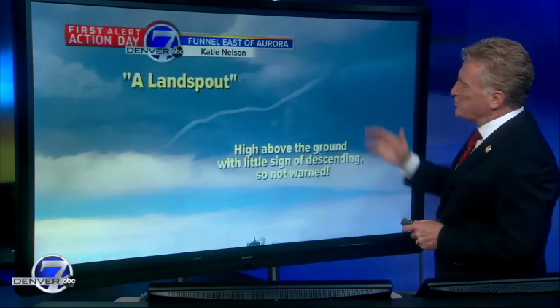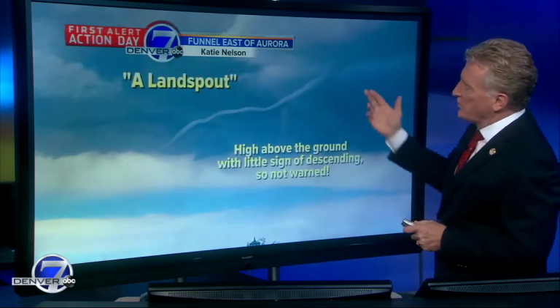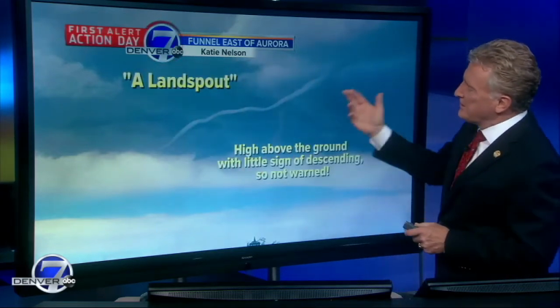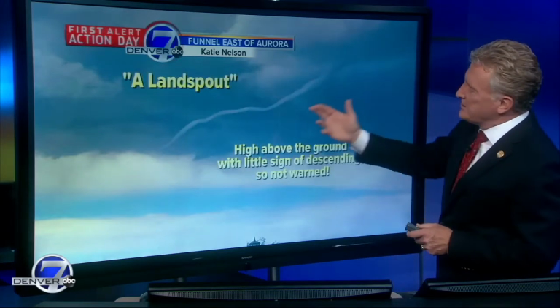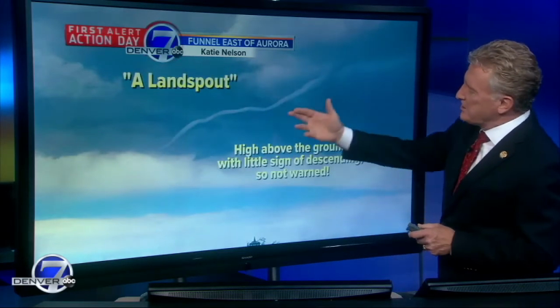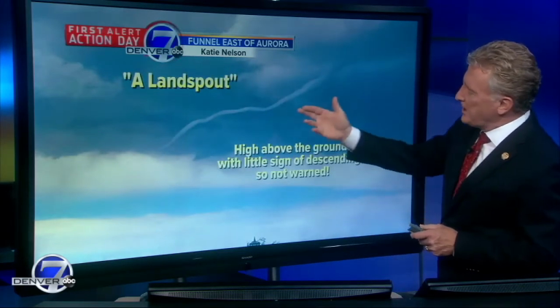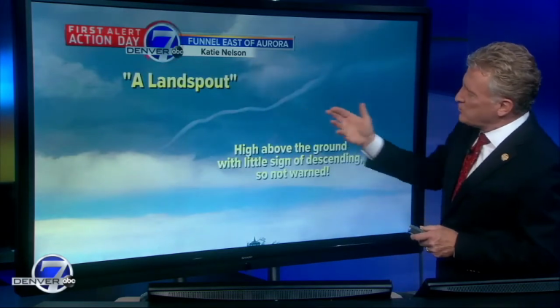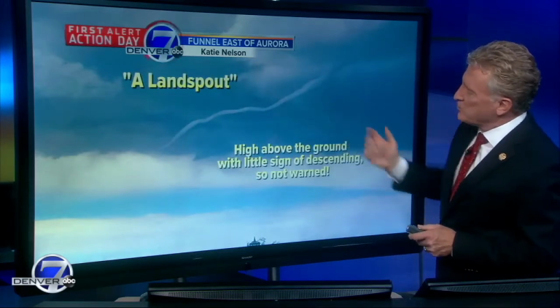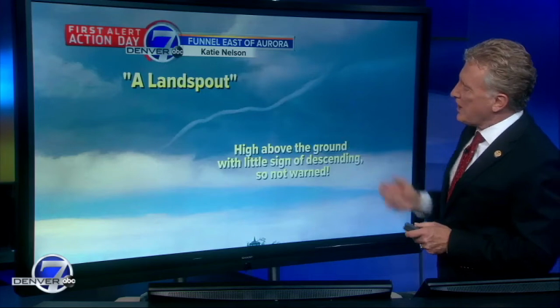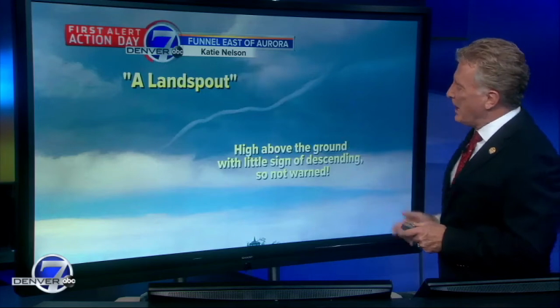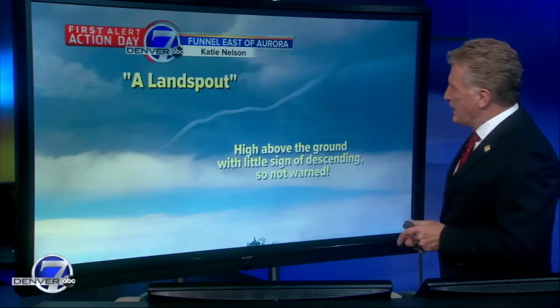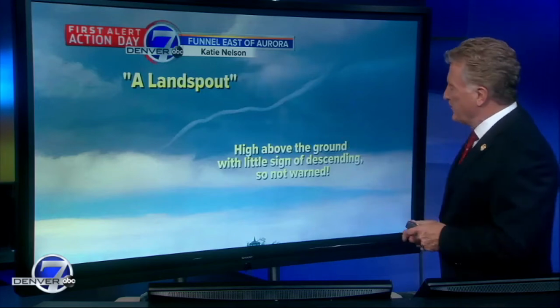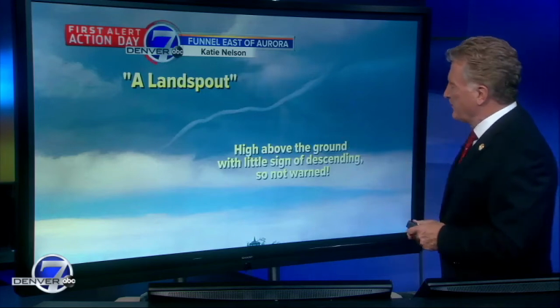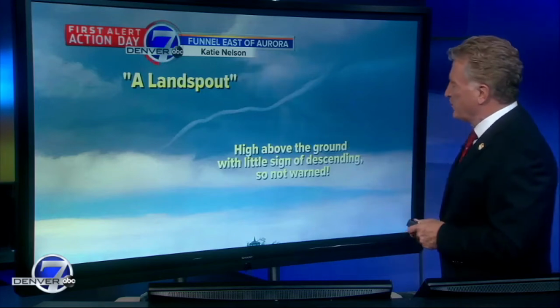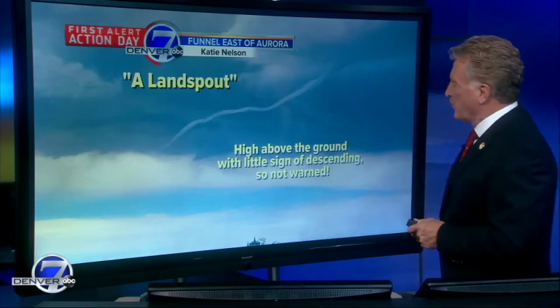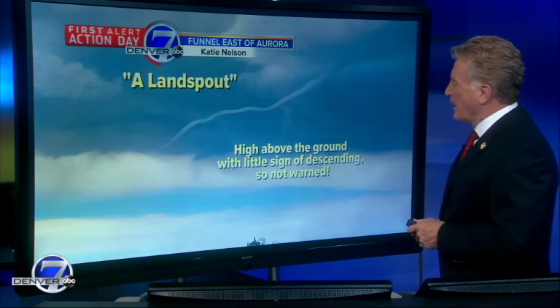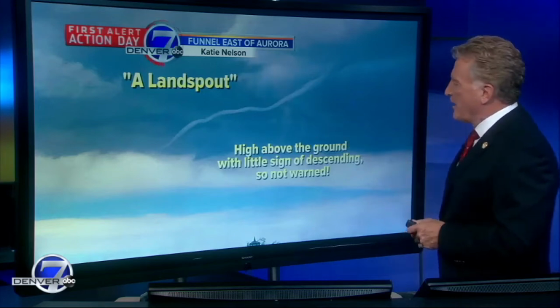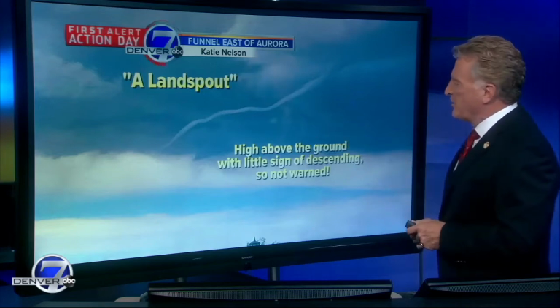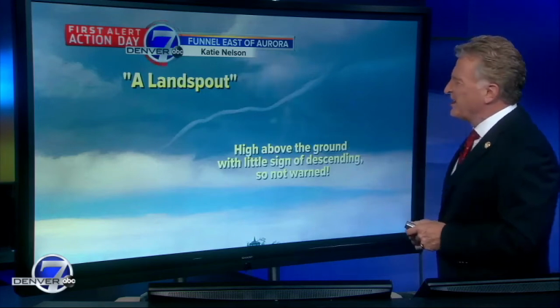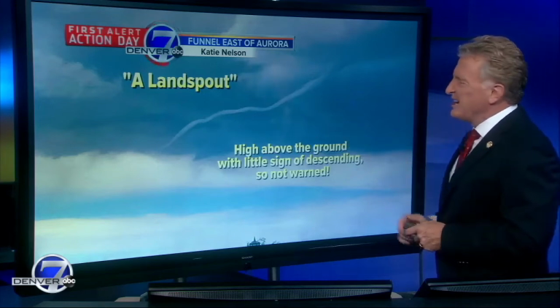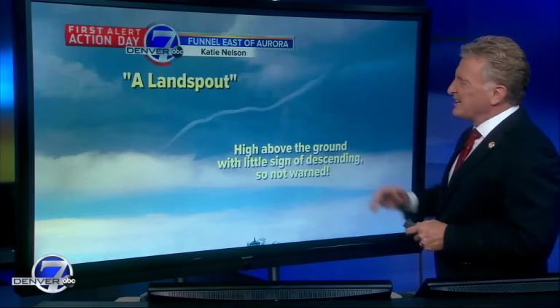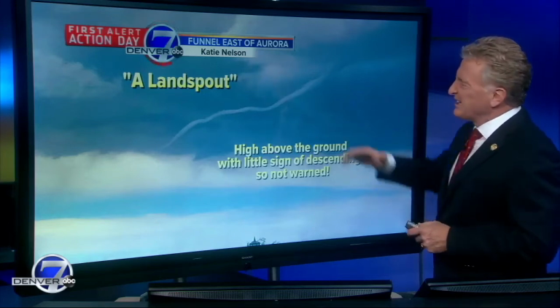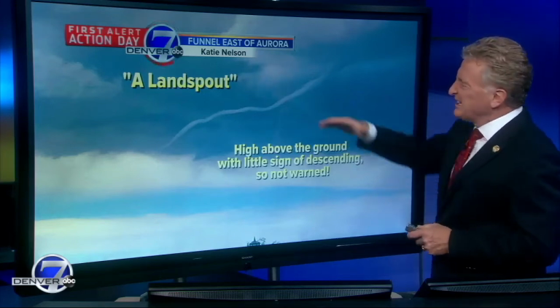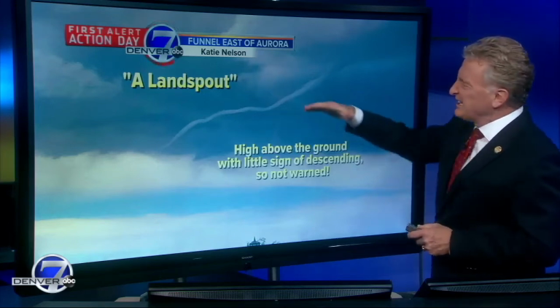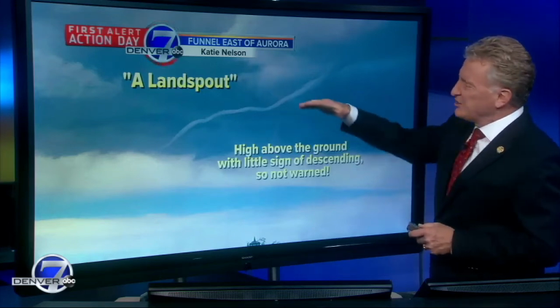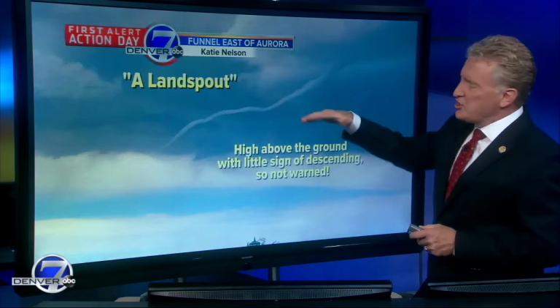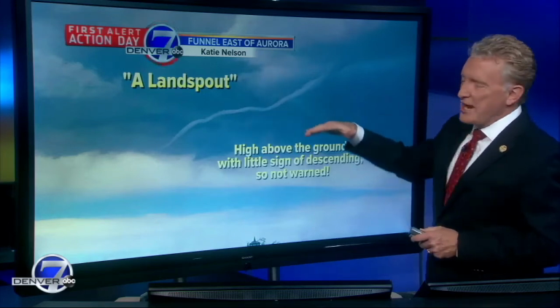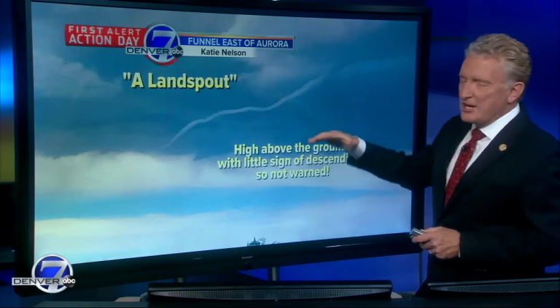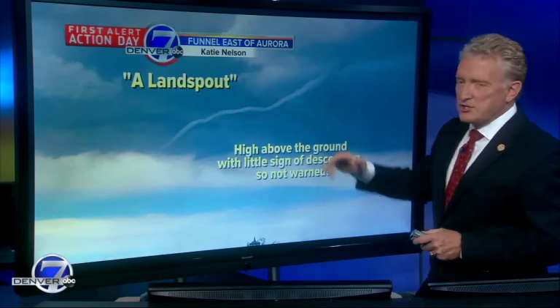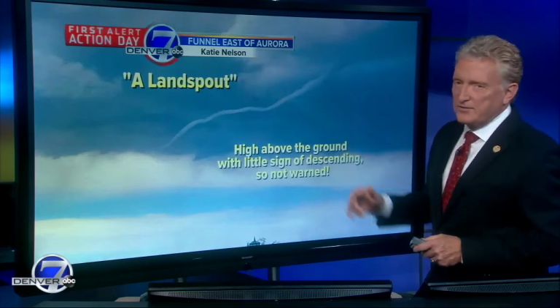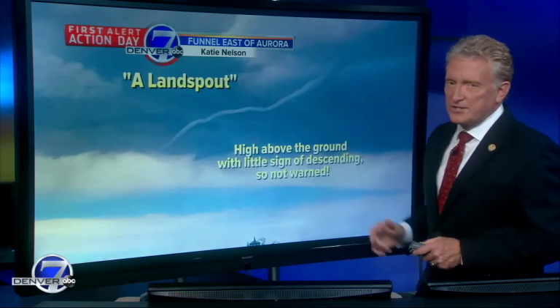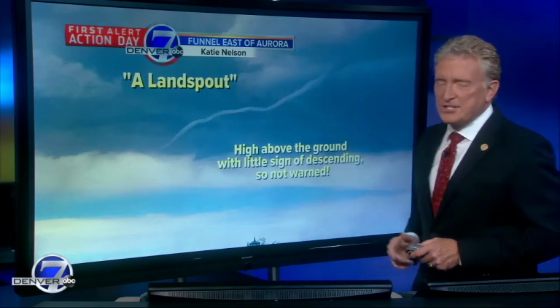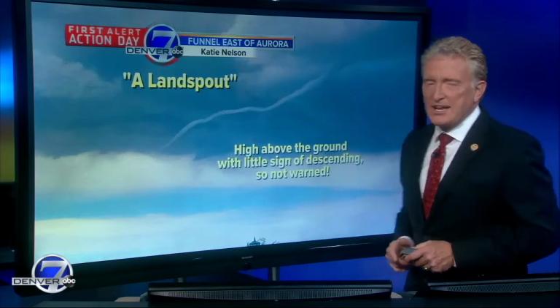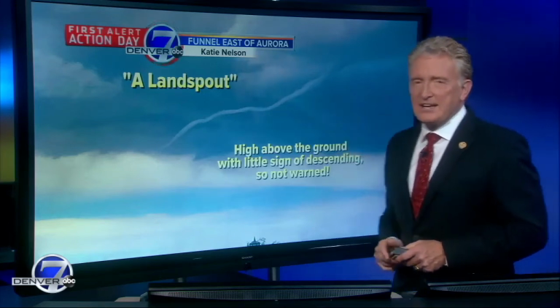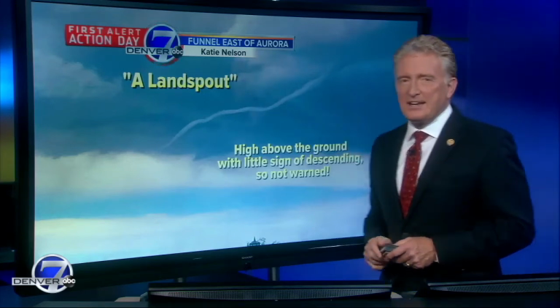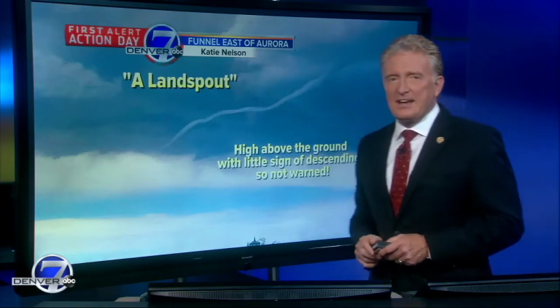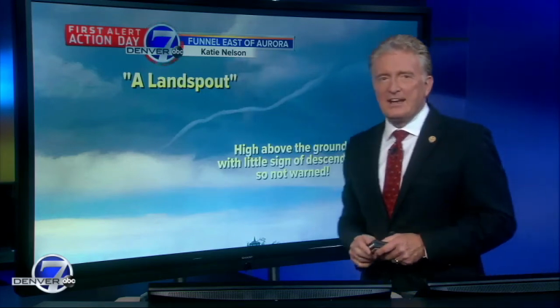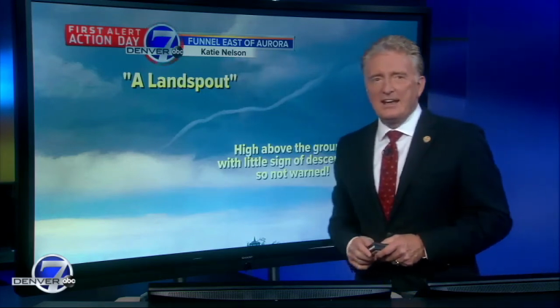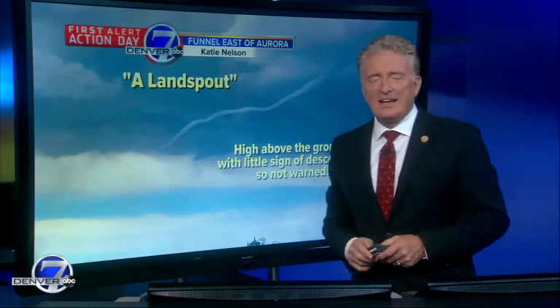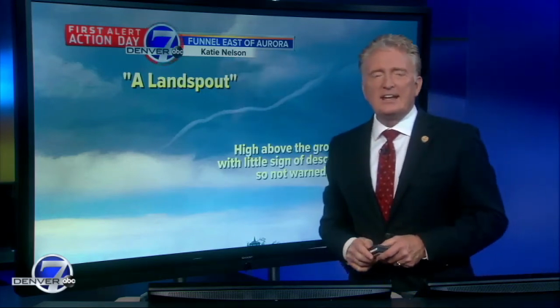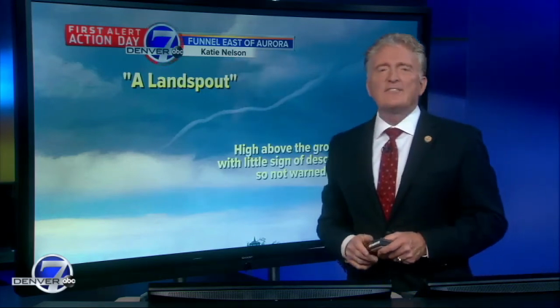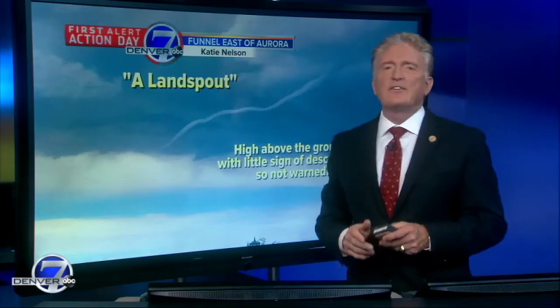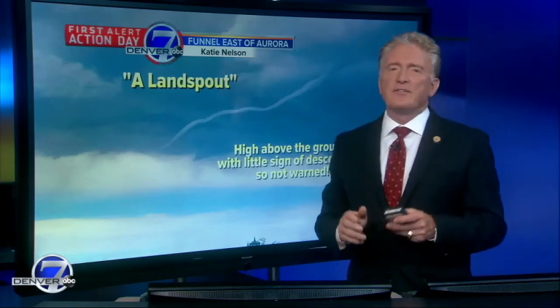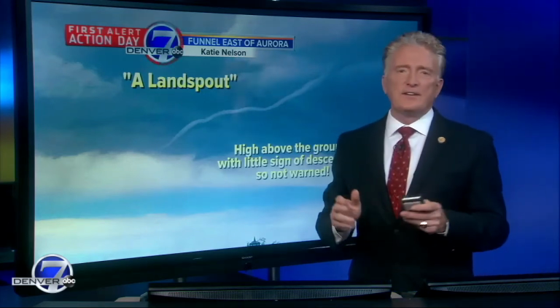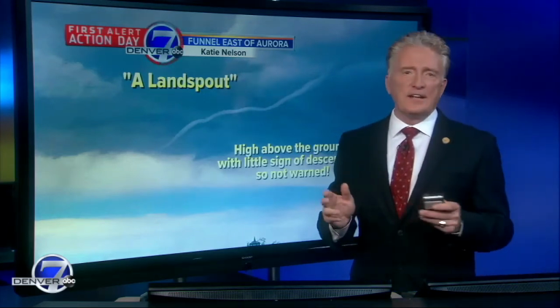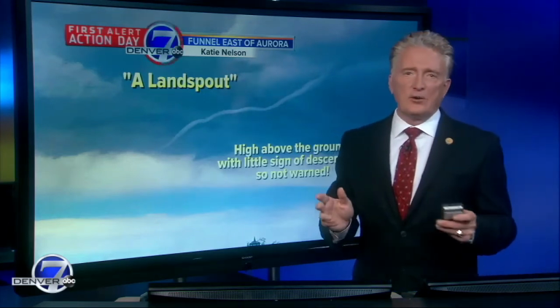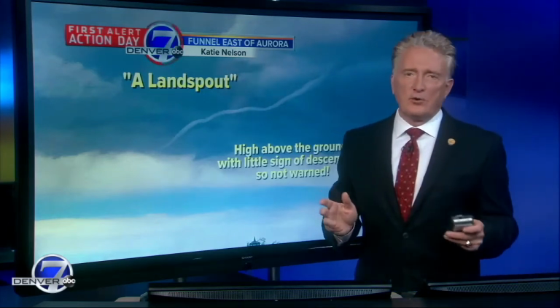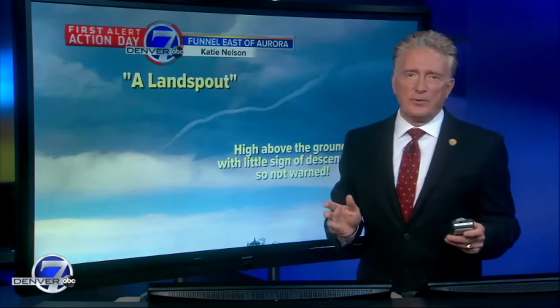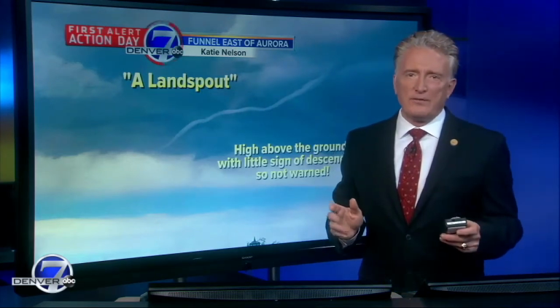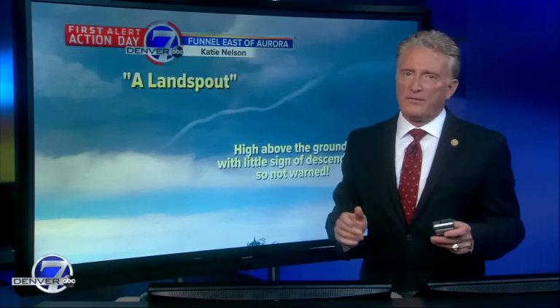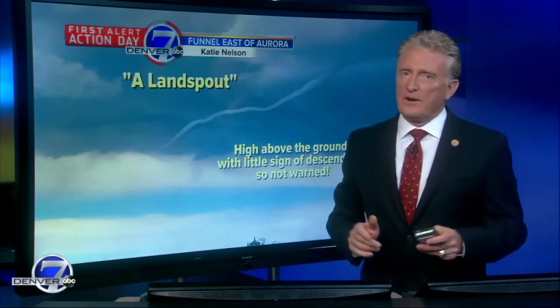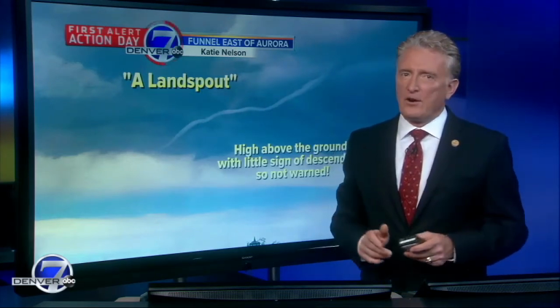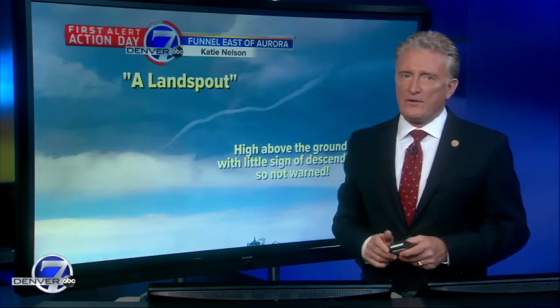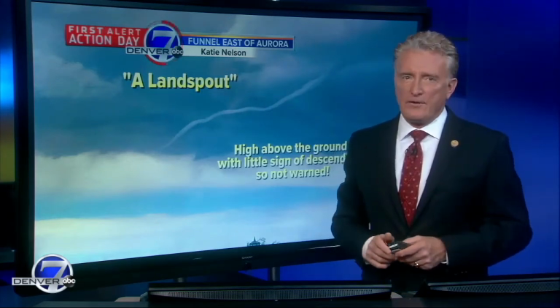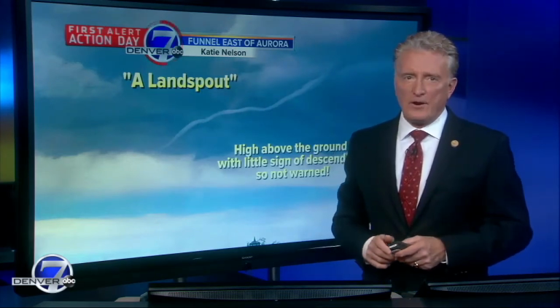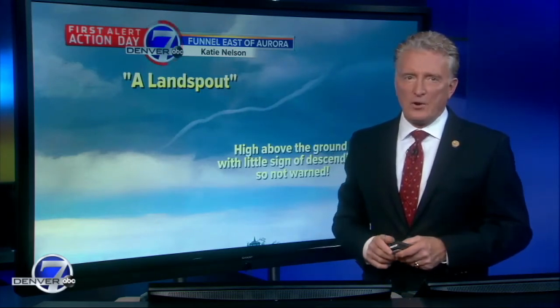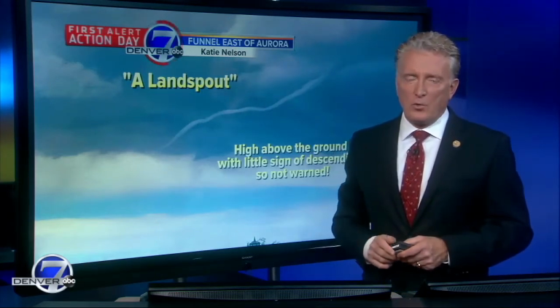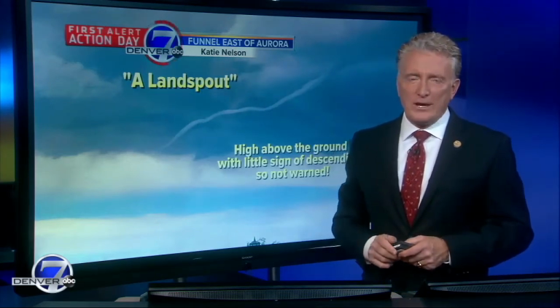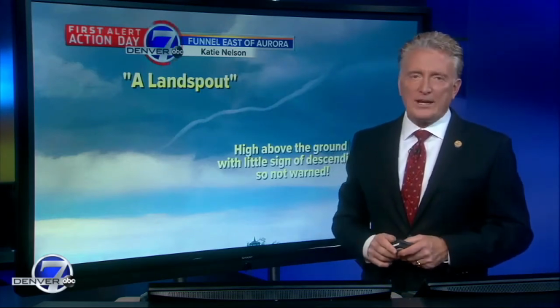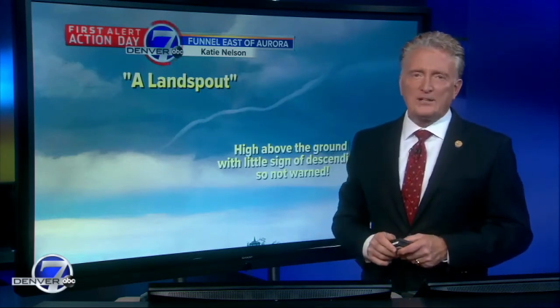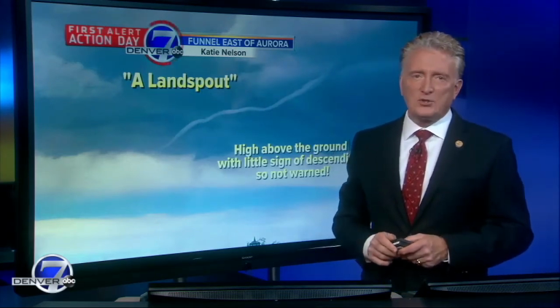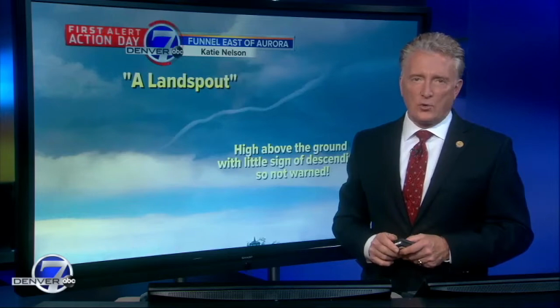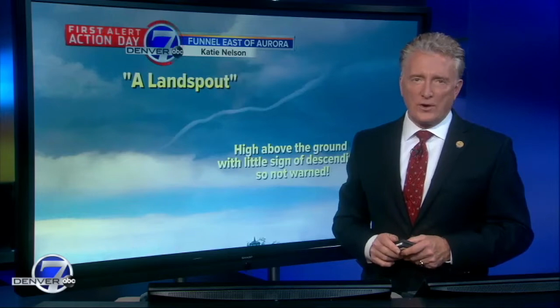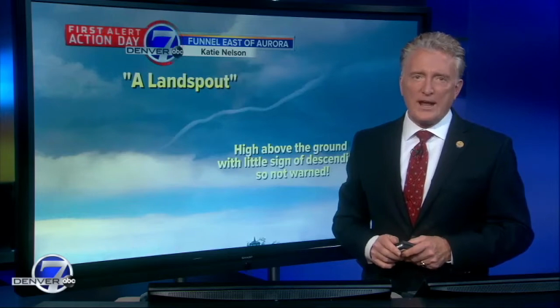This one in this case was high above the ground, little chance of descending, and even if it did it would be a very, very weak tornado.